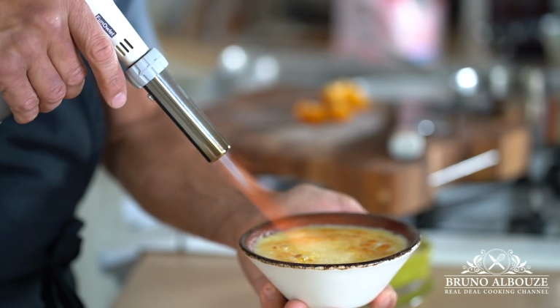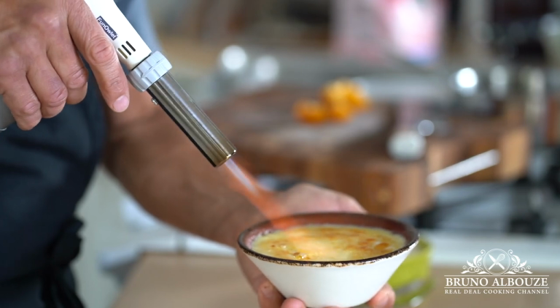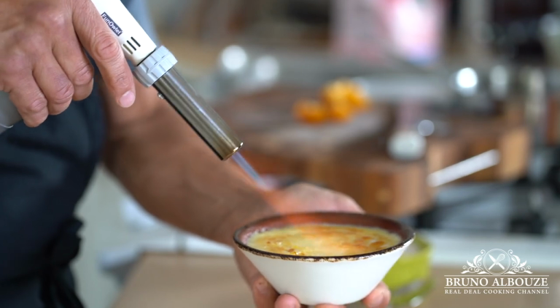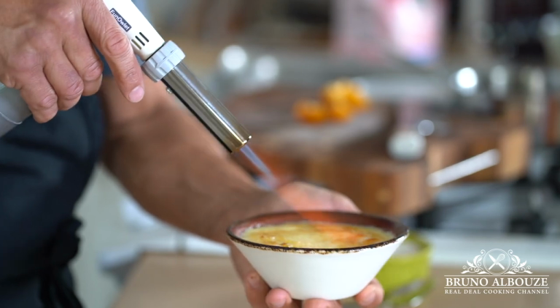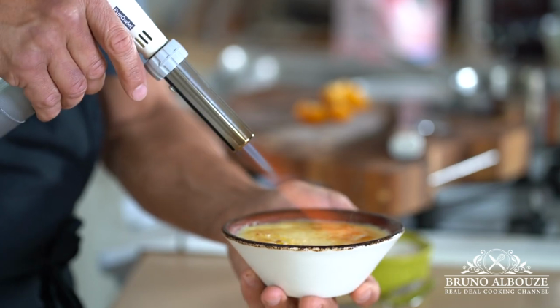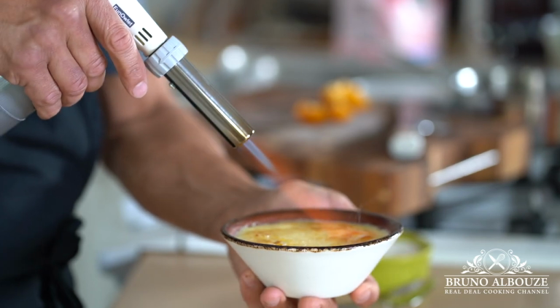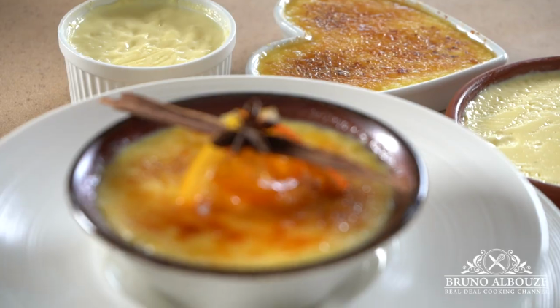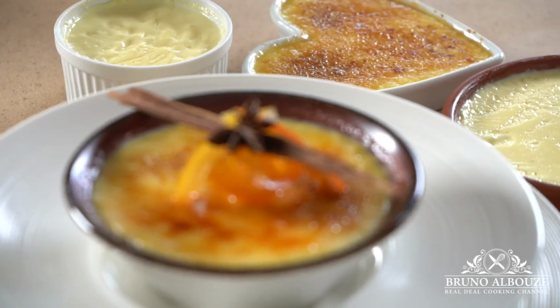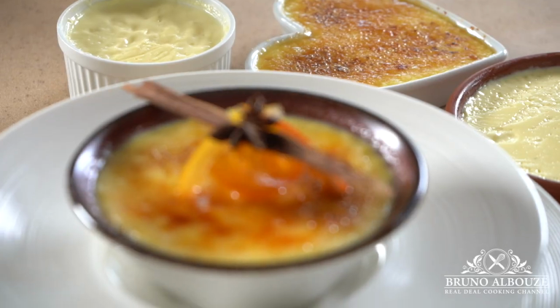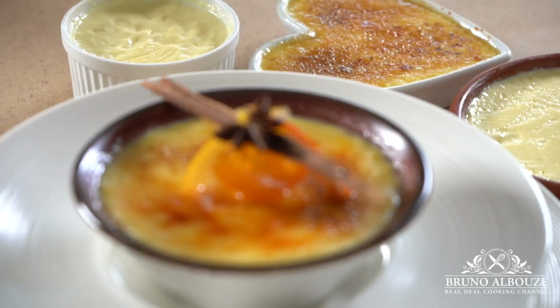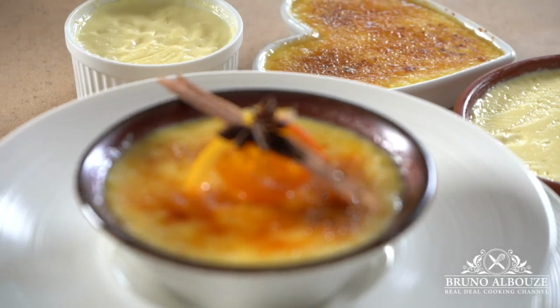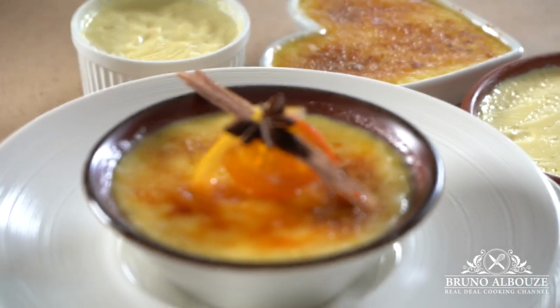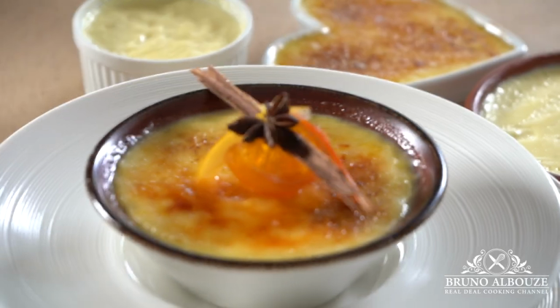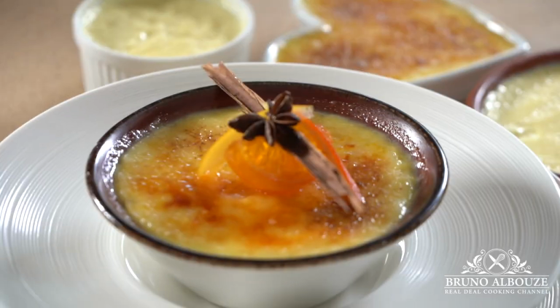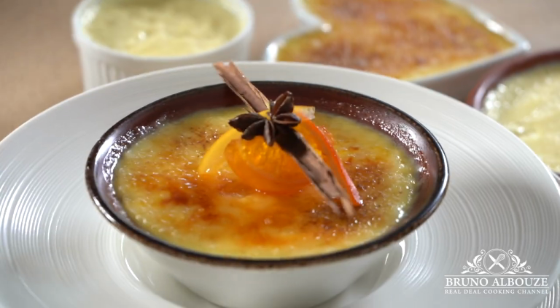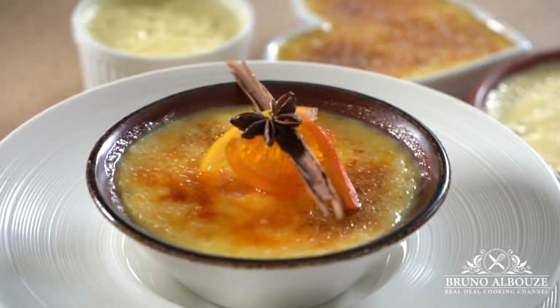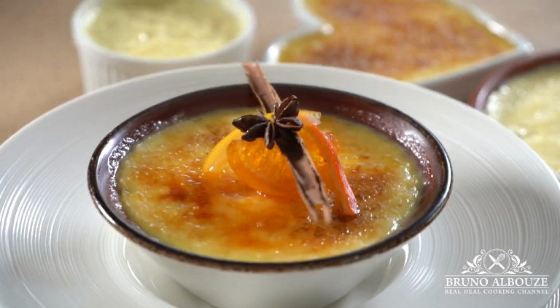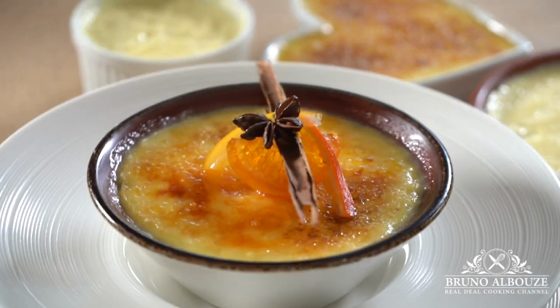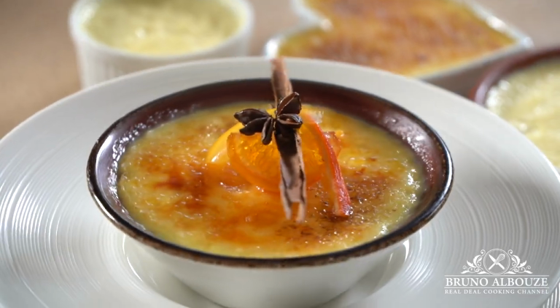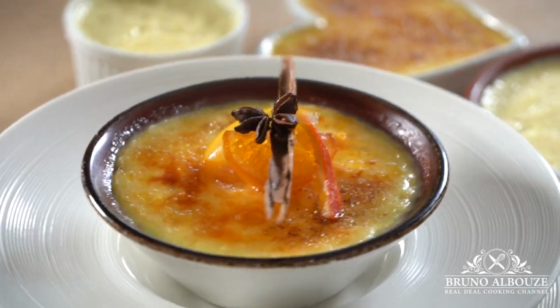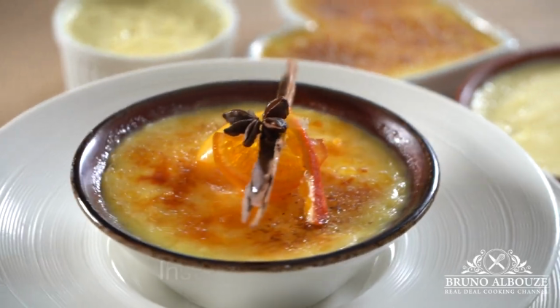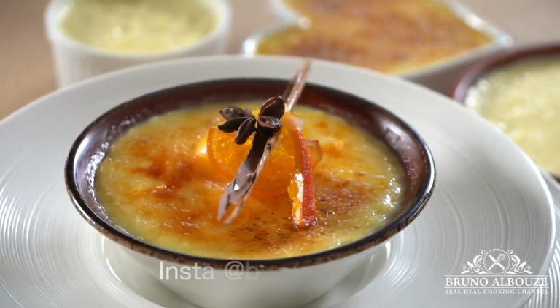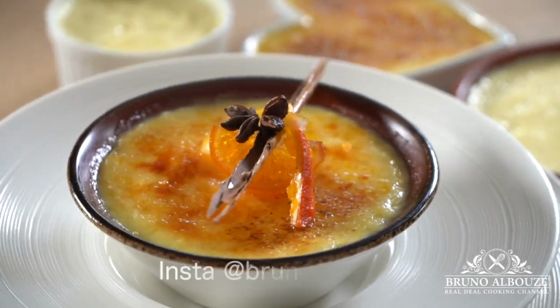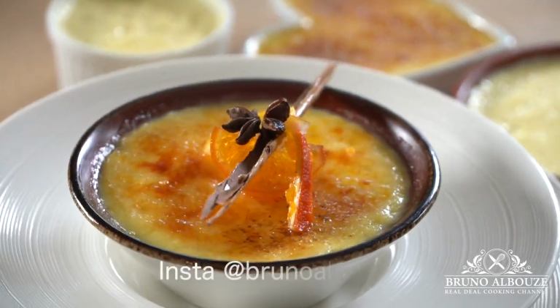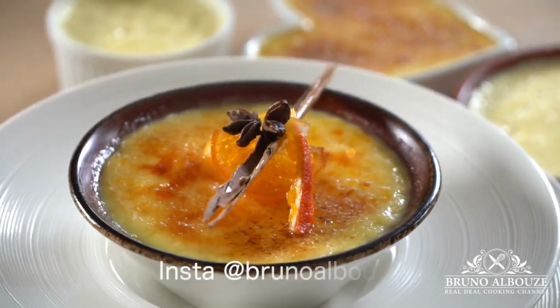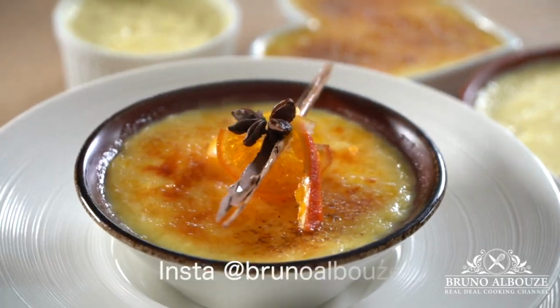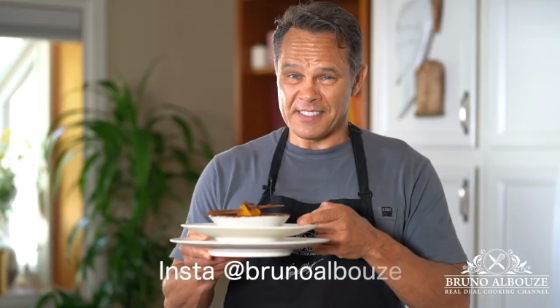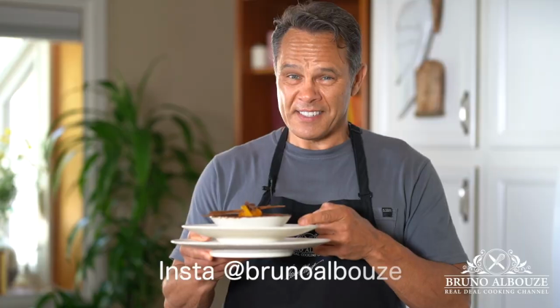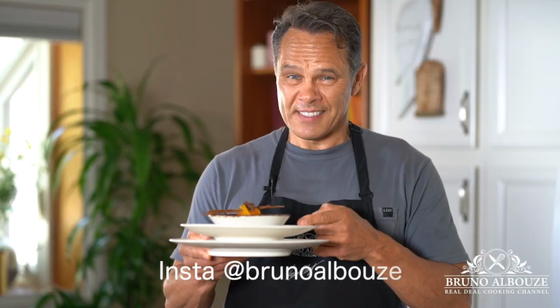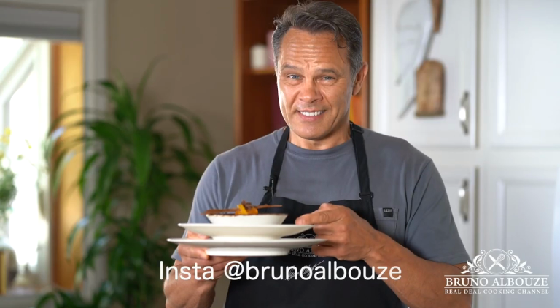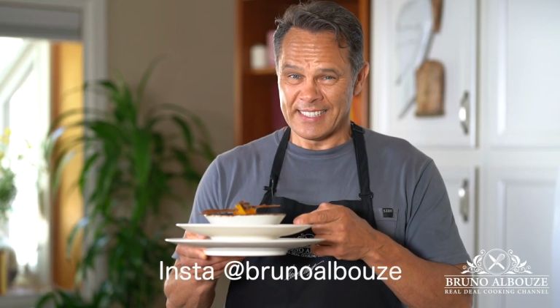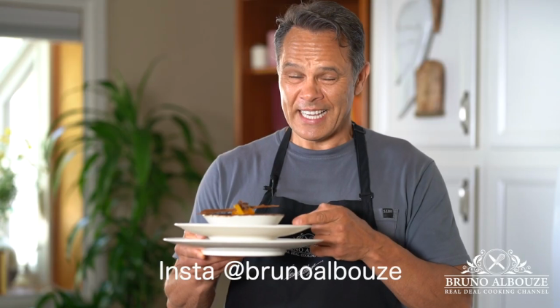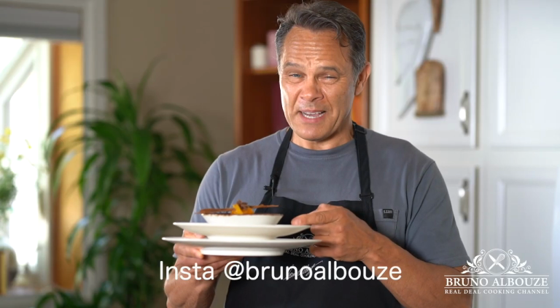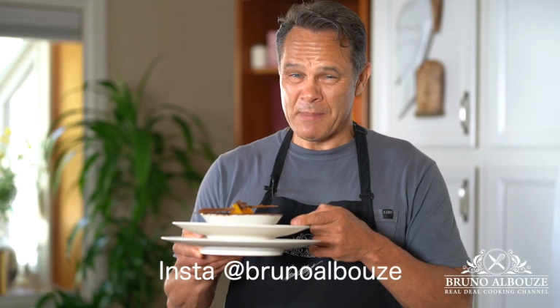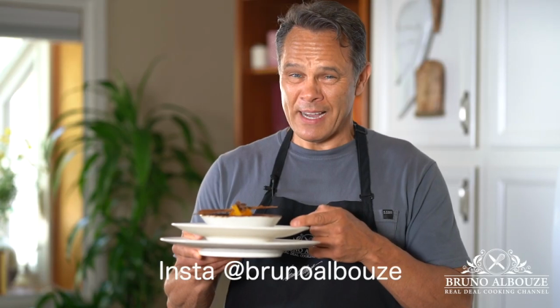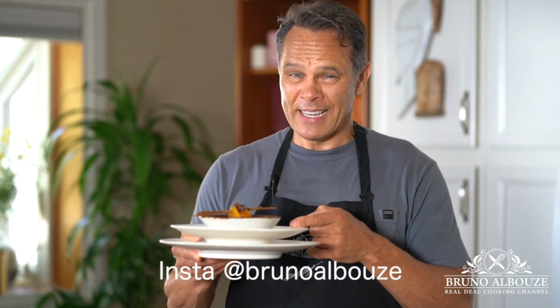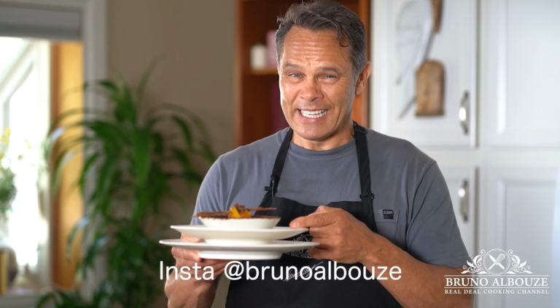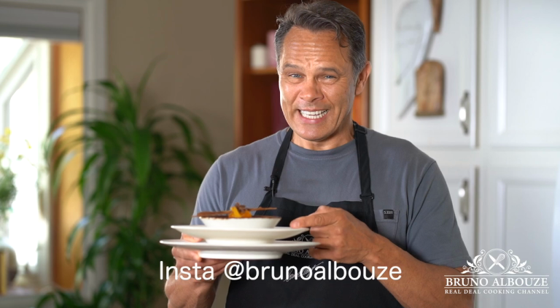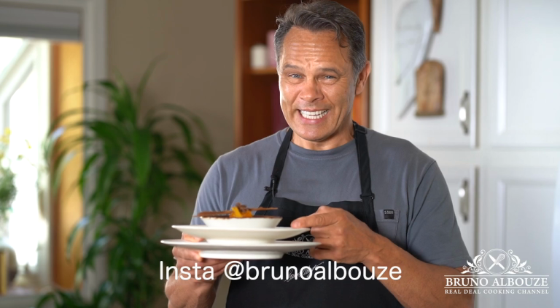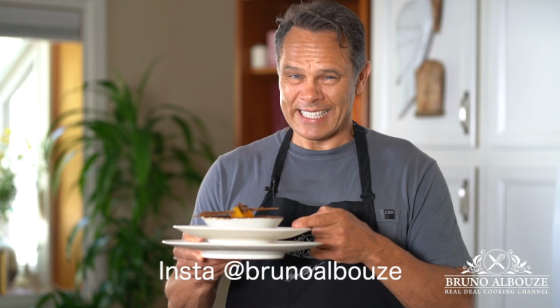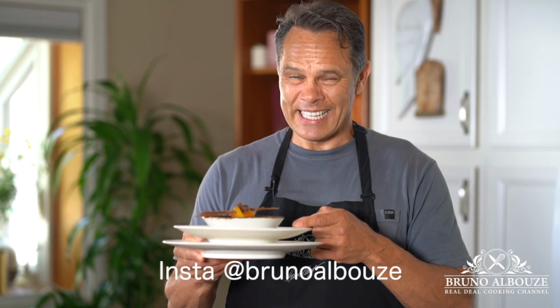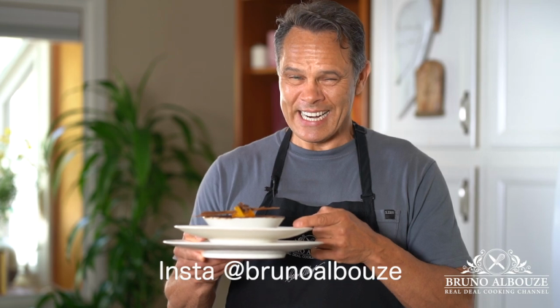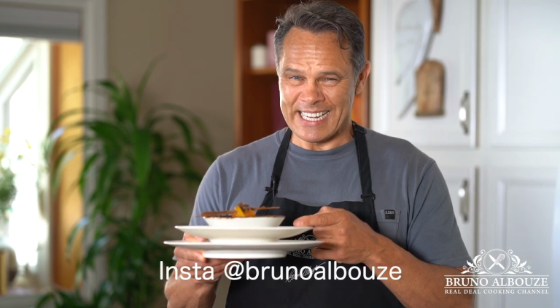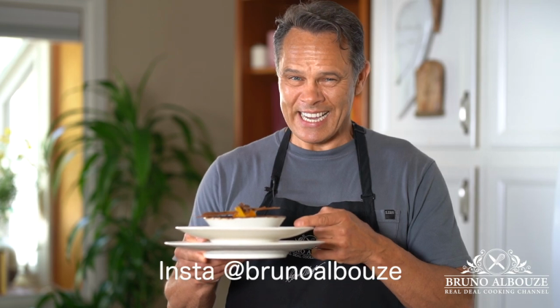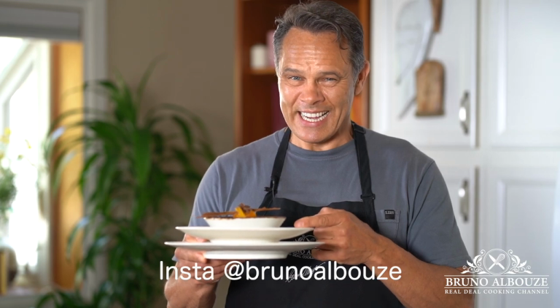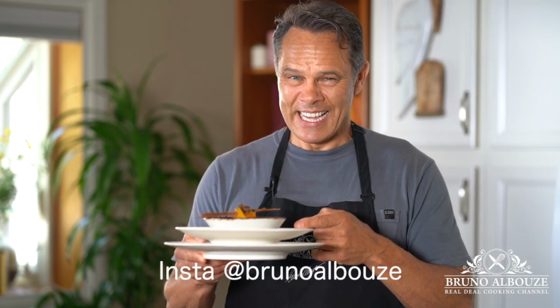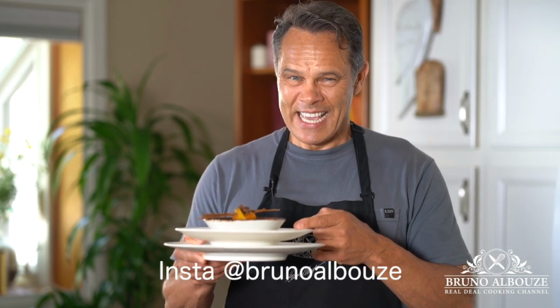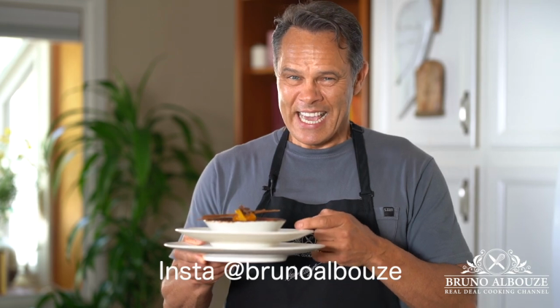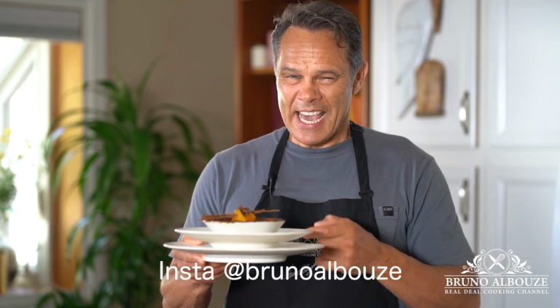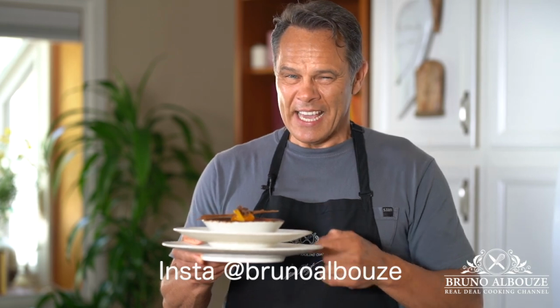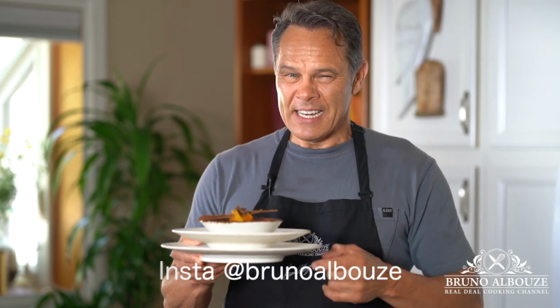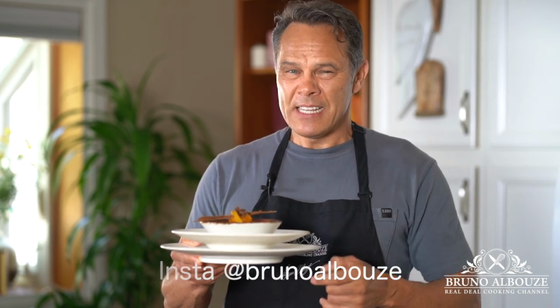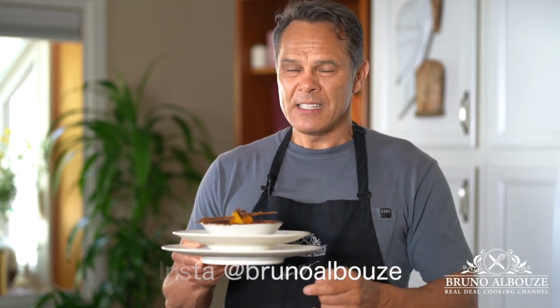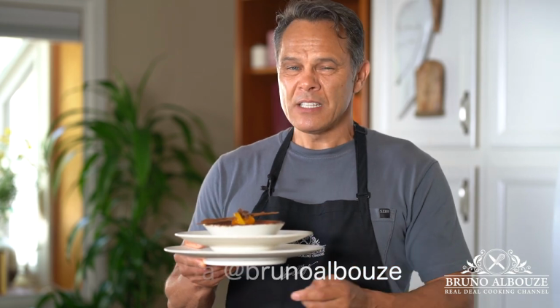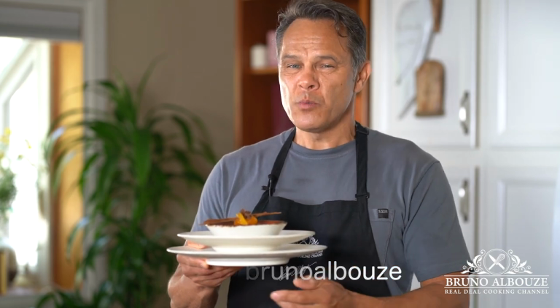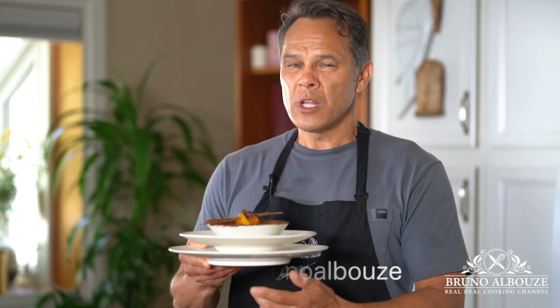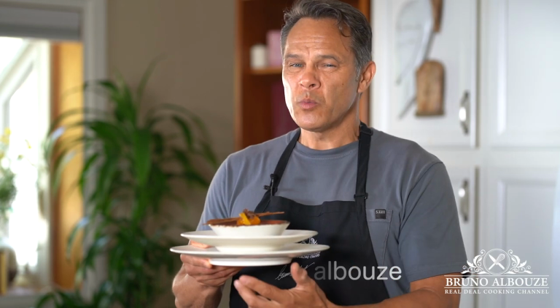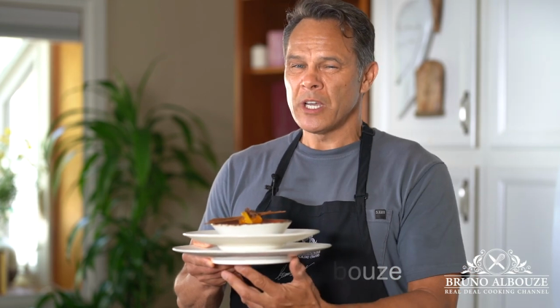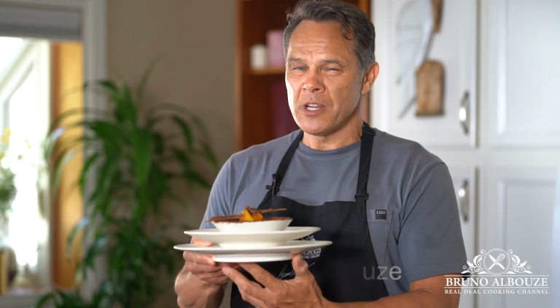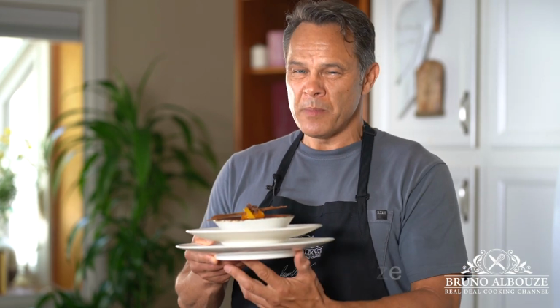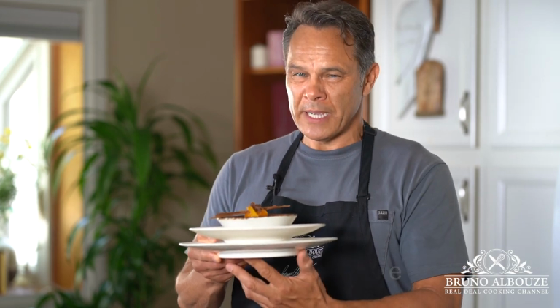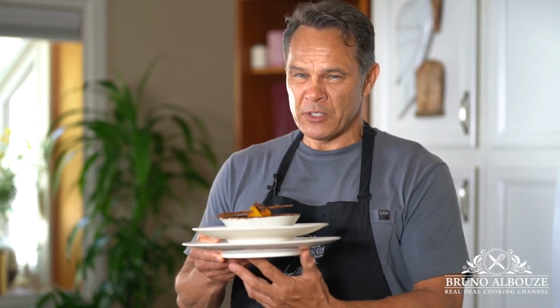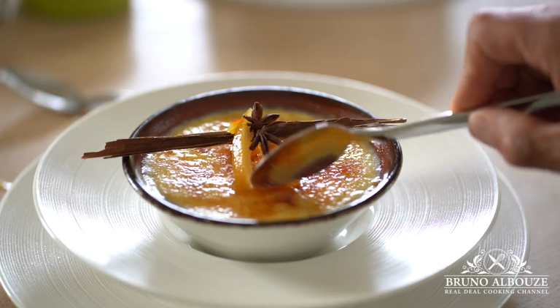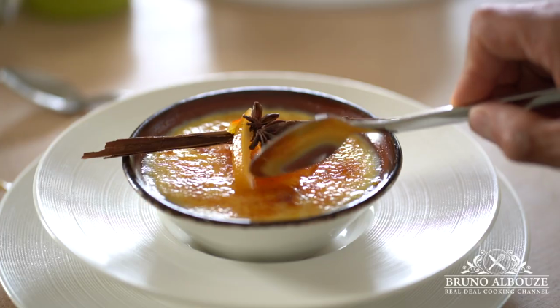Hi there, as promised, here it is — Crema Catalana. And this is what we're gonna make today.